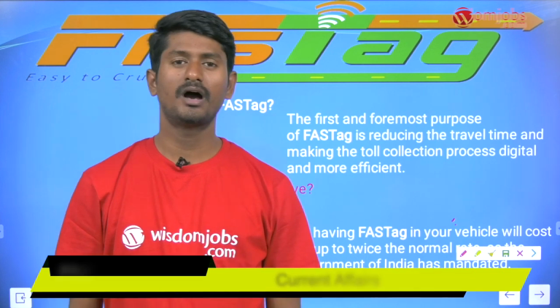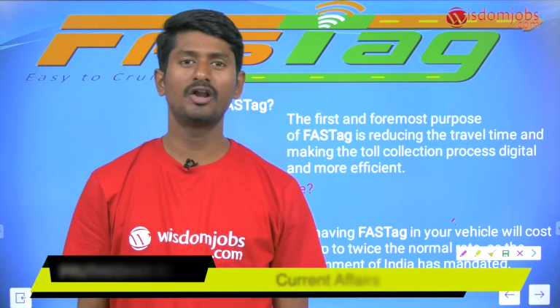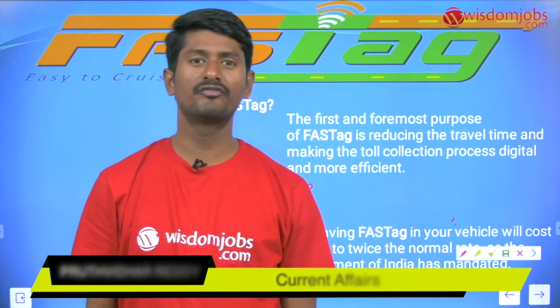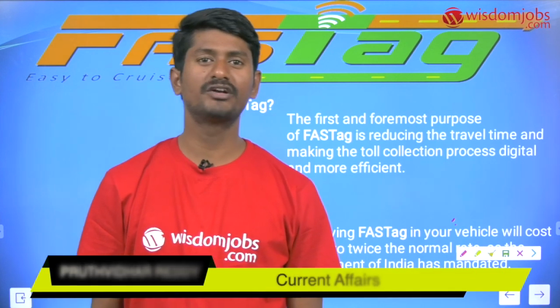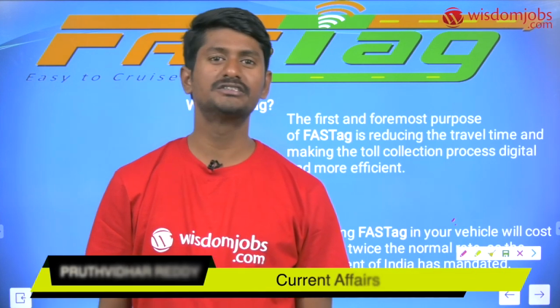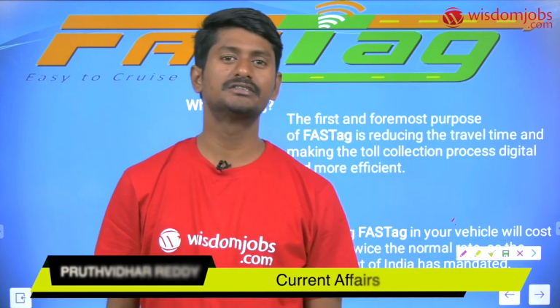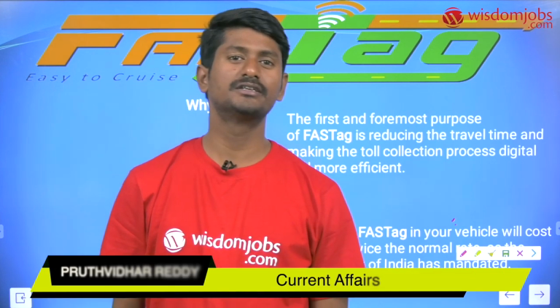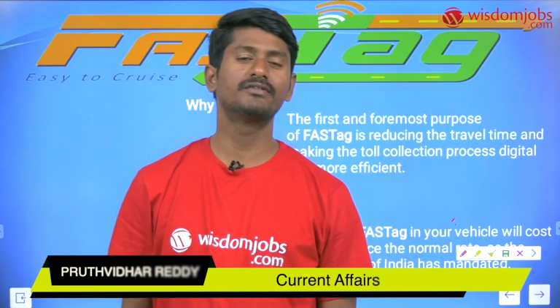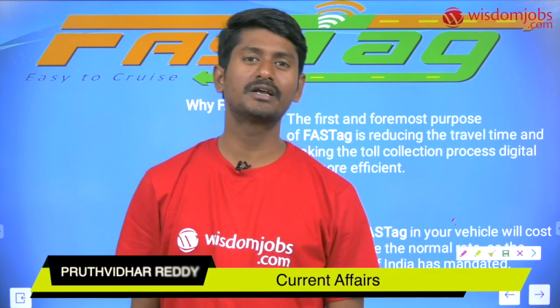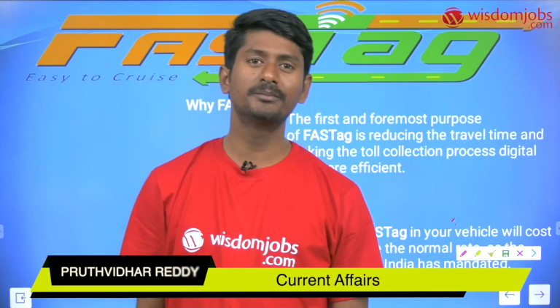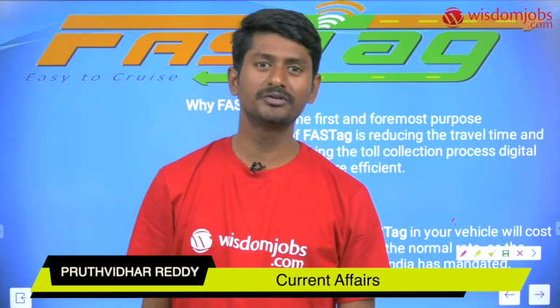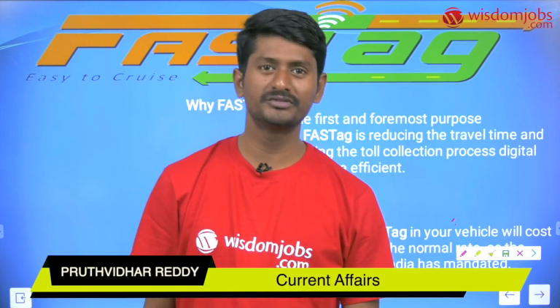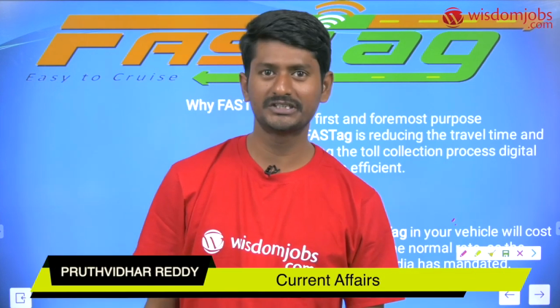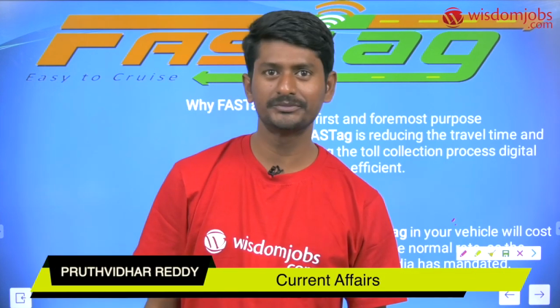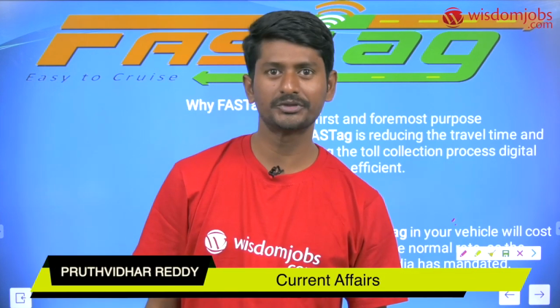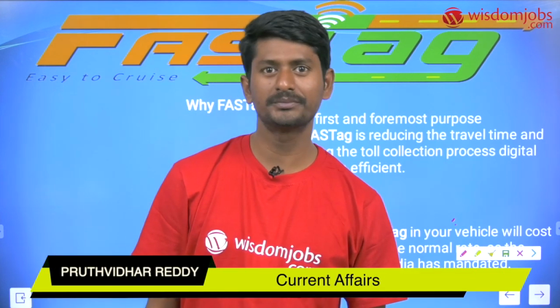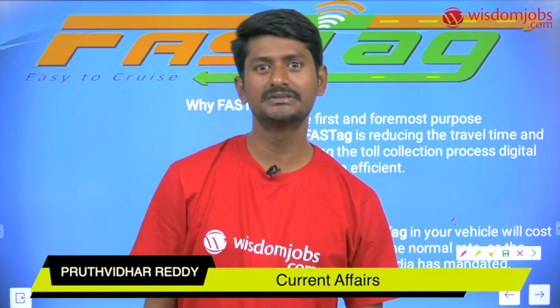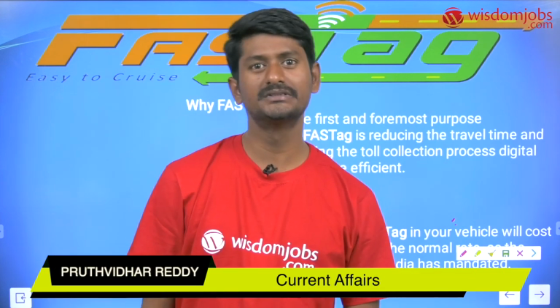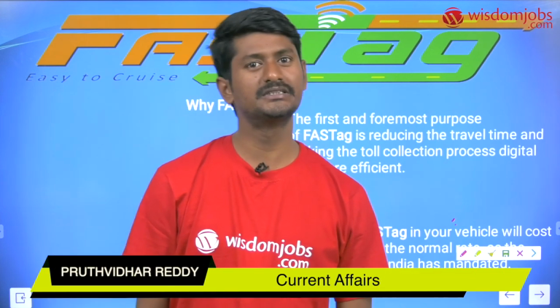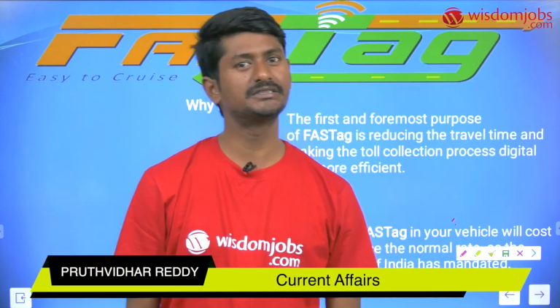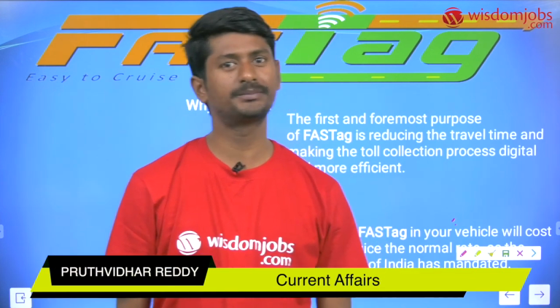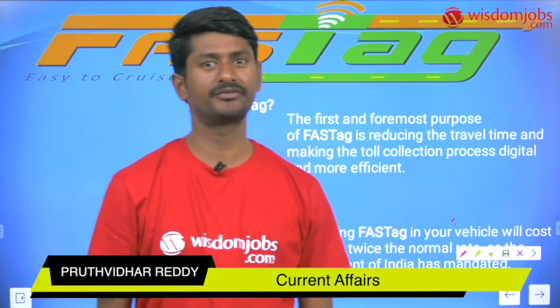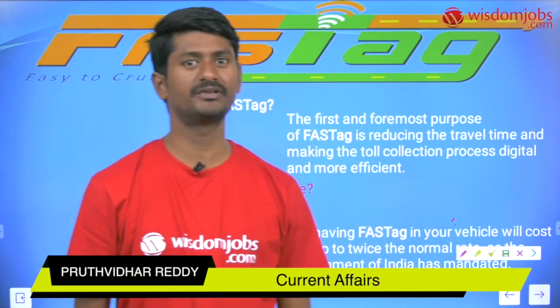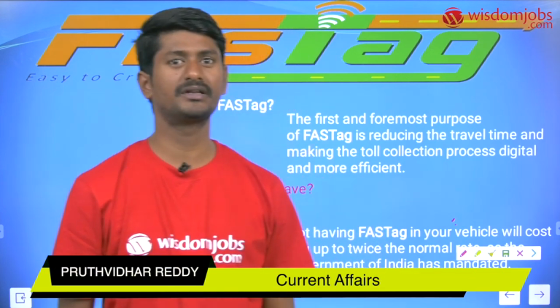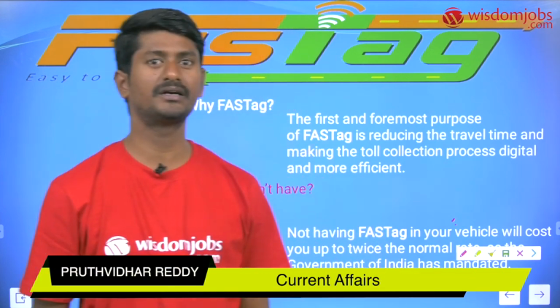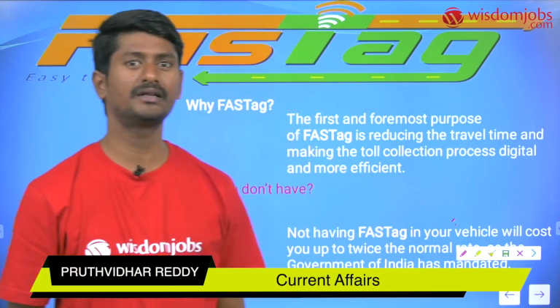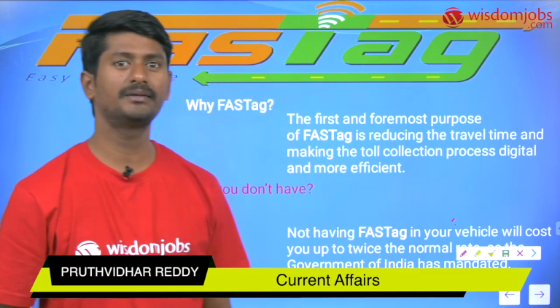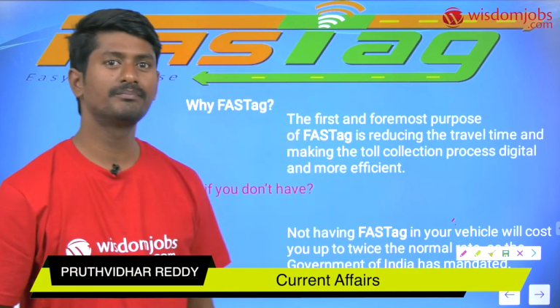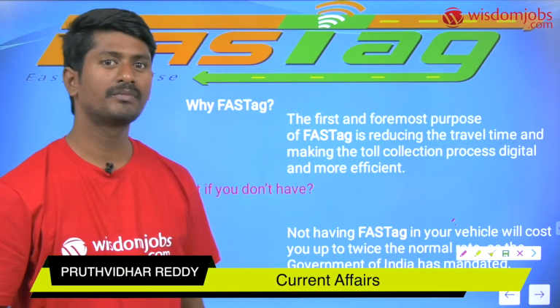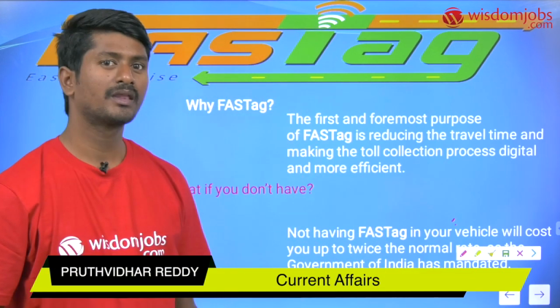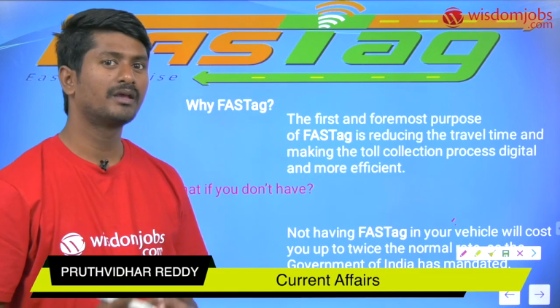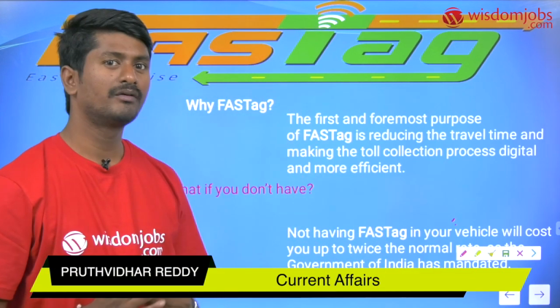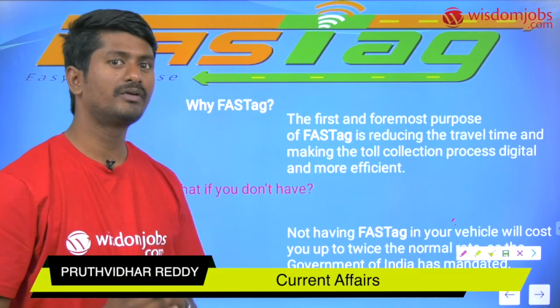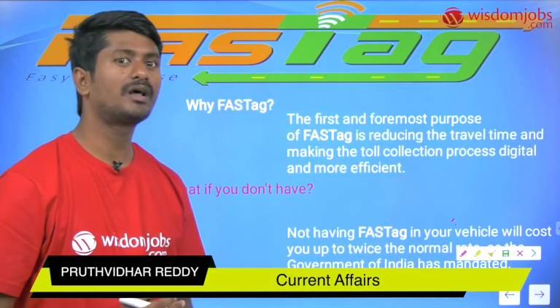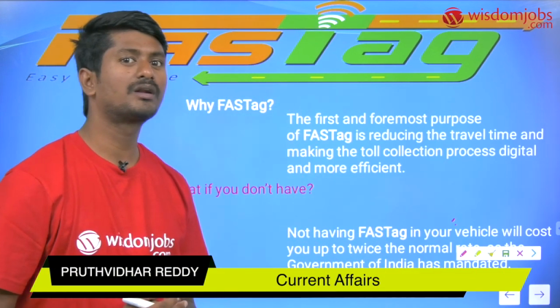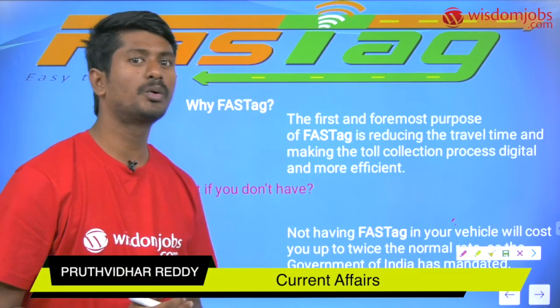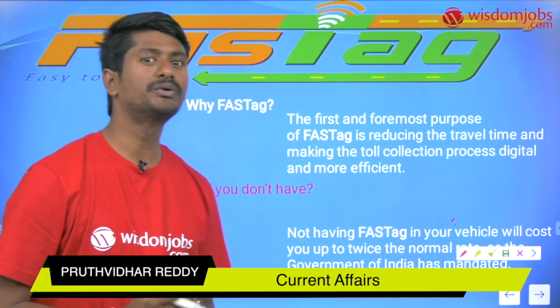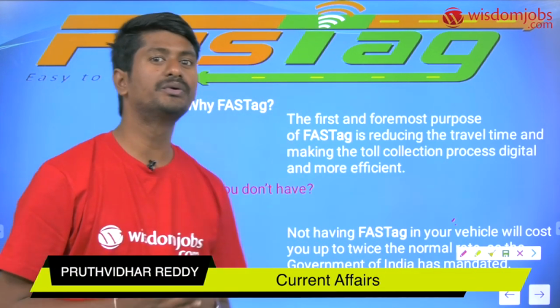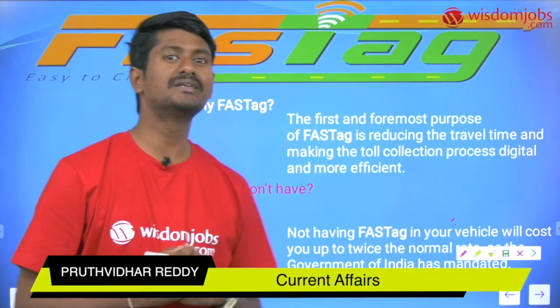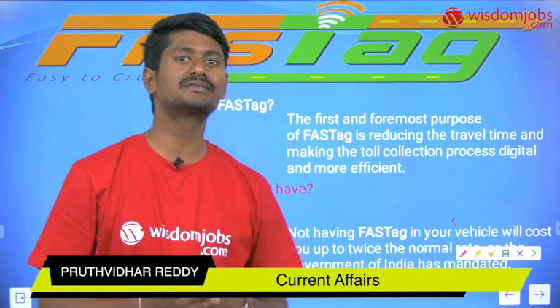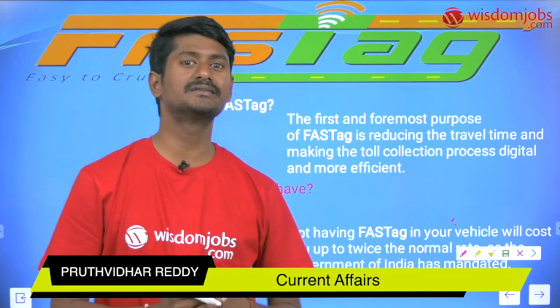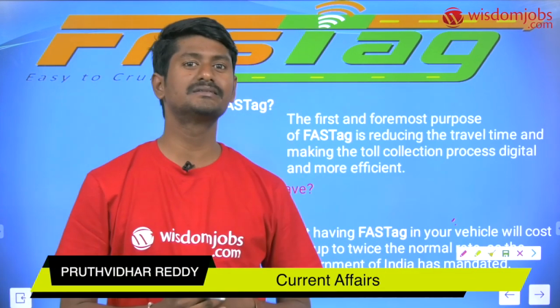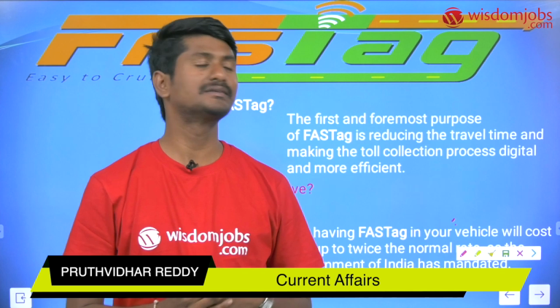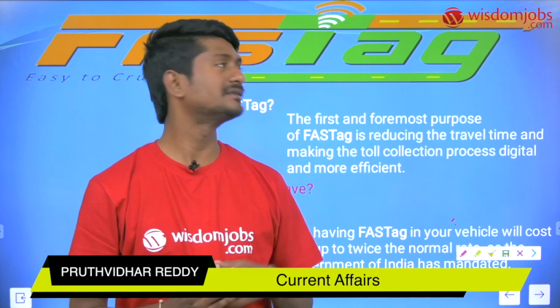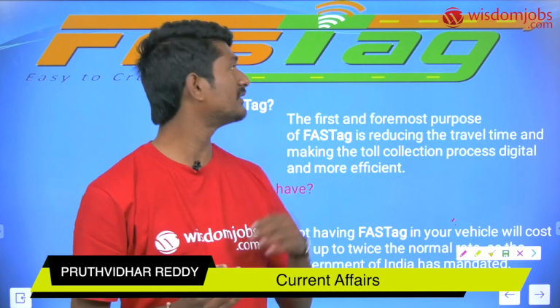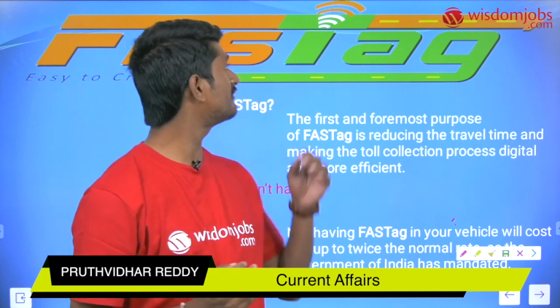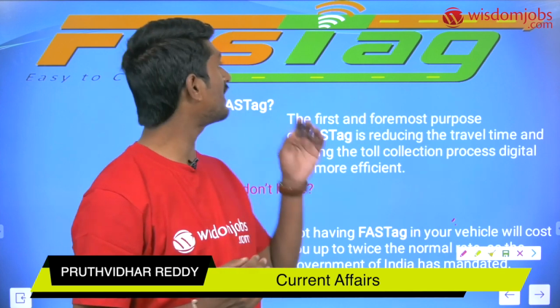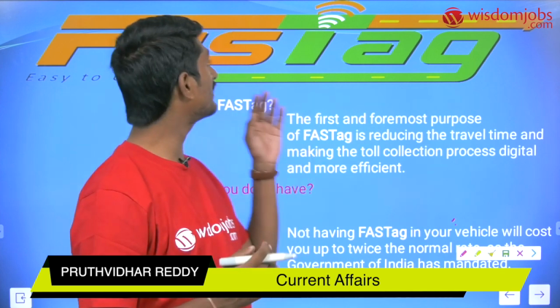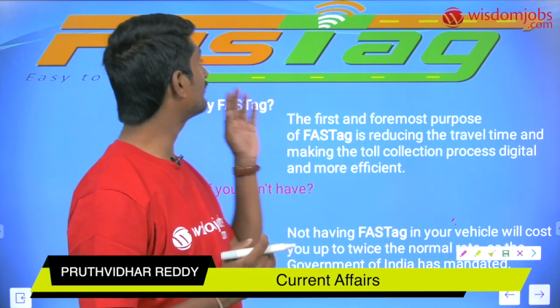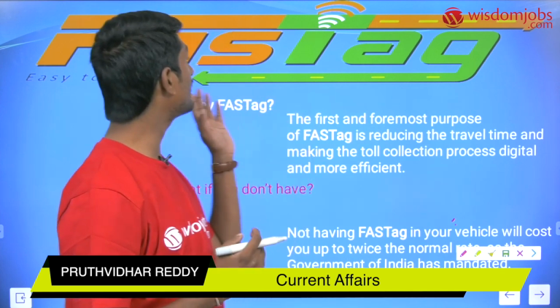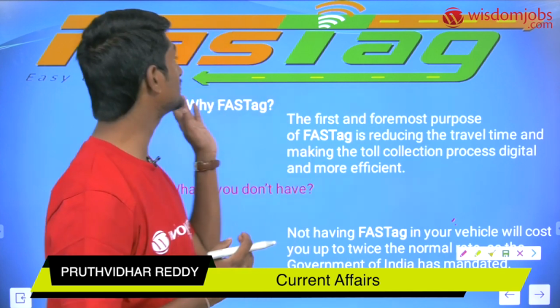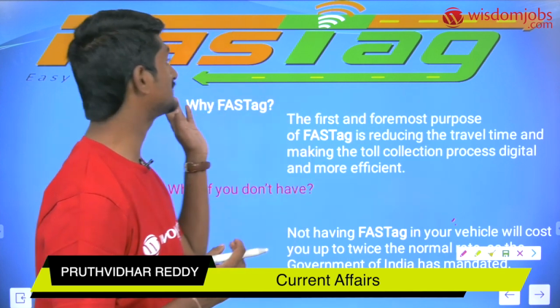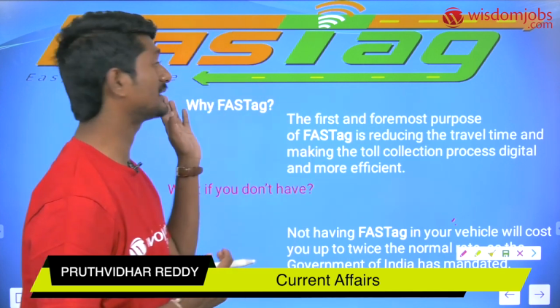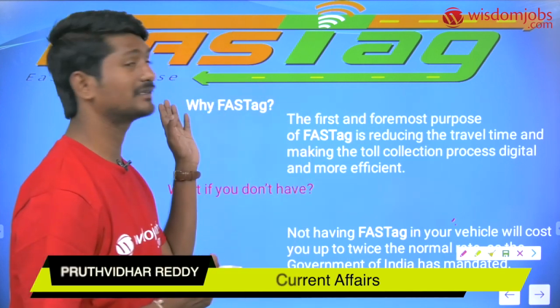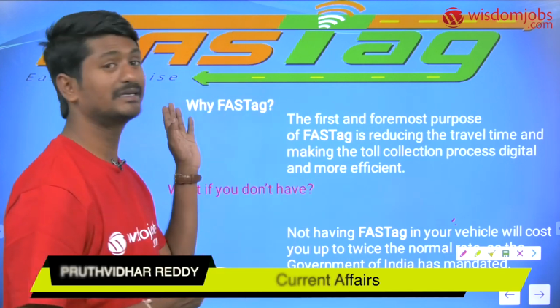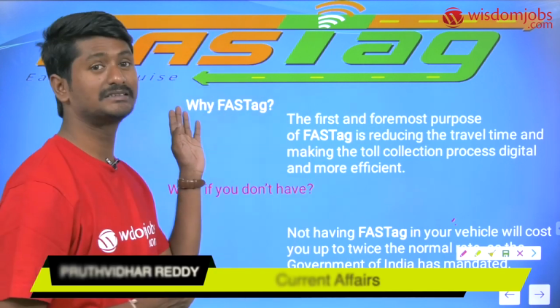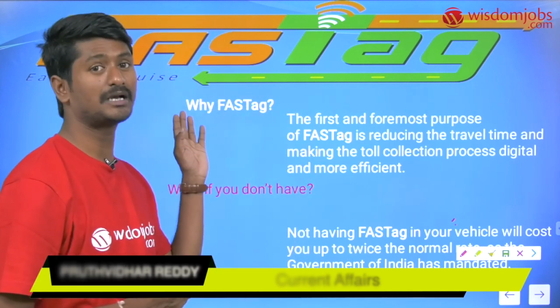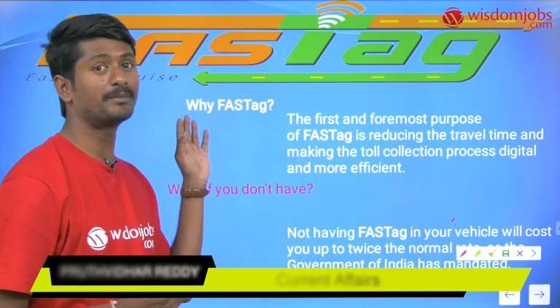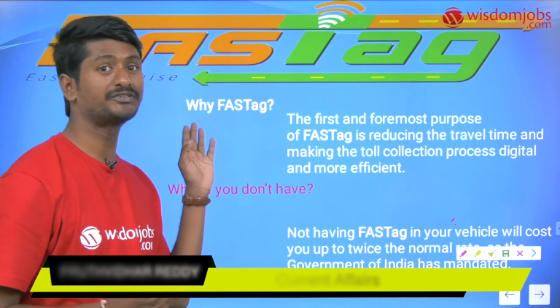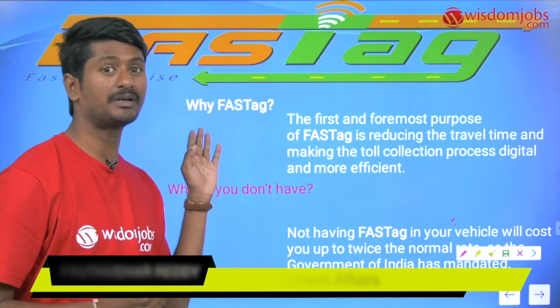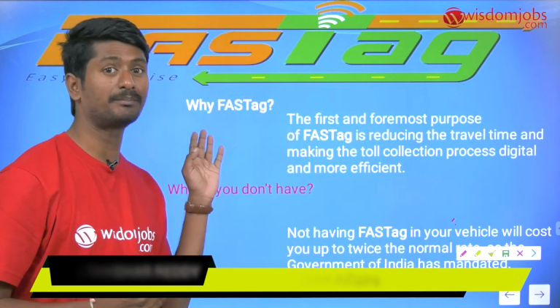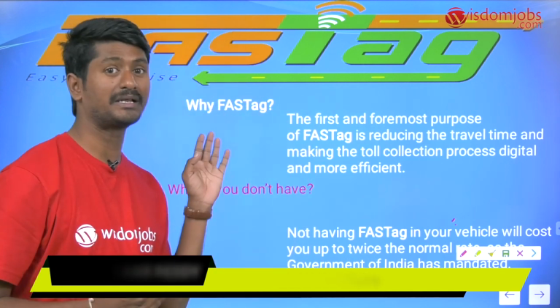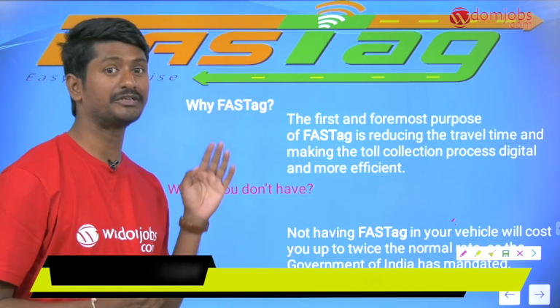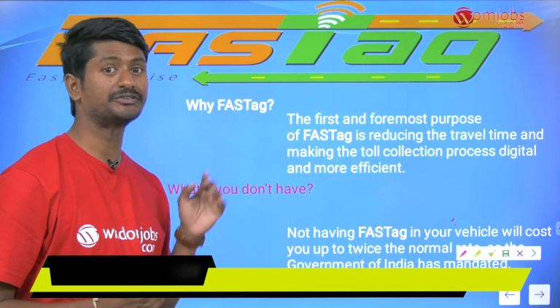Hello friends, welcome to Wisdom Jobs. This is Prithwita Reddy. We are going to discuss the FASTag and its commercial application.